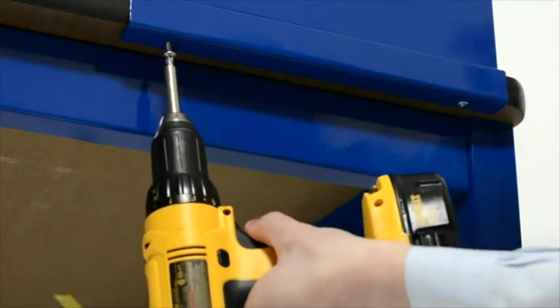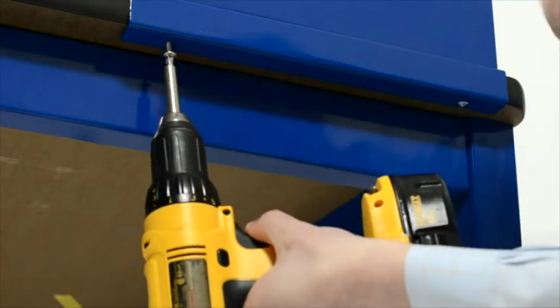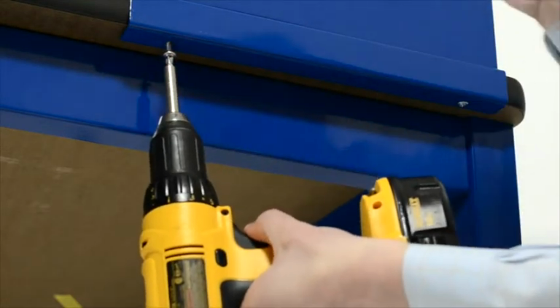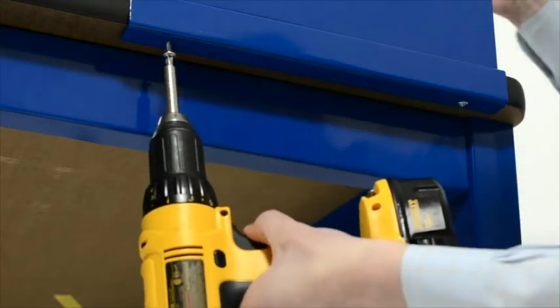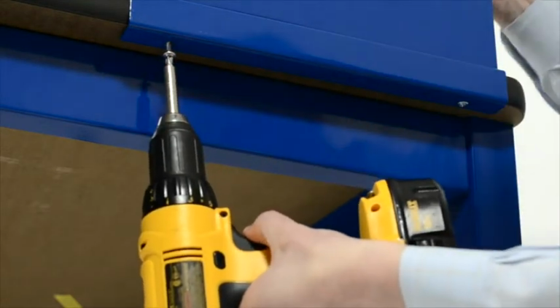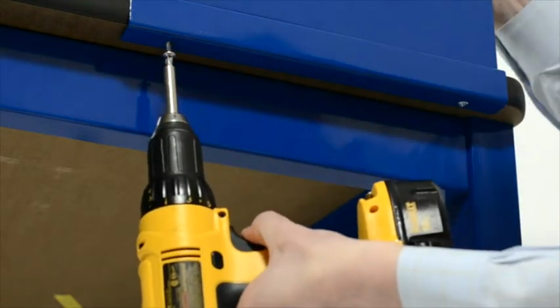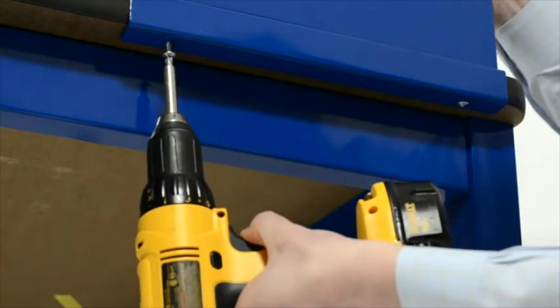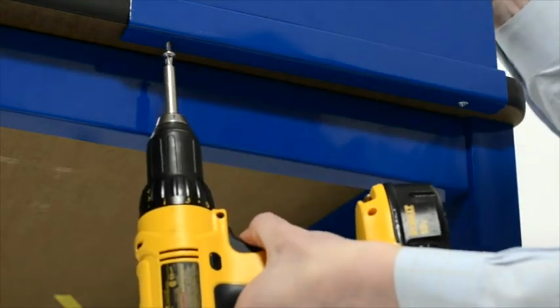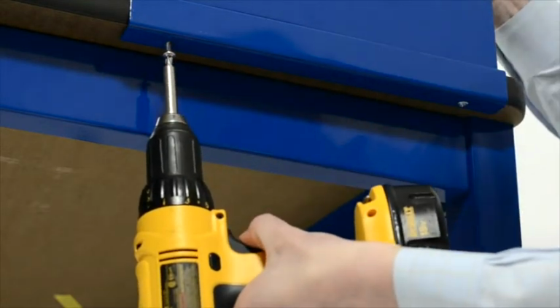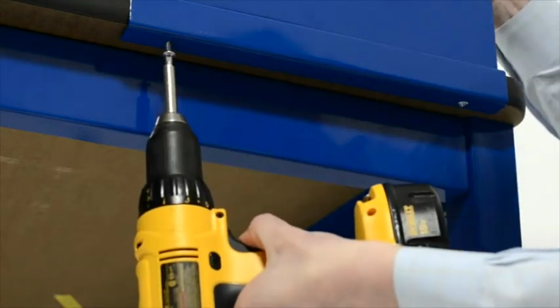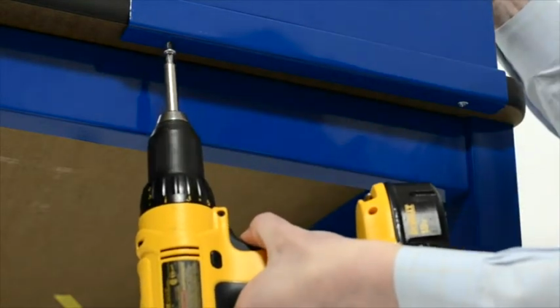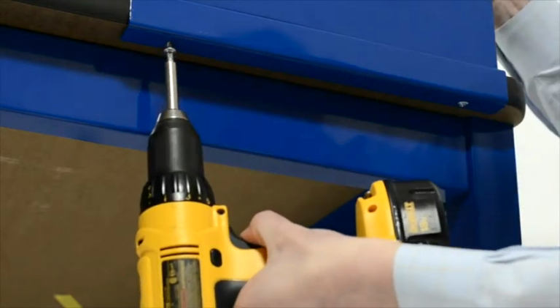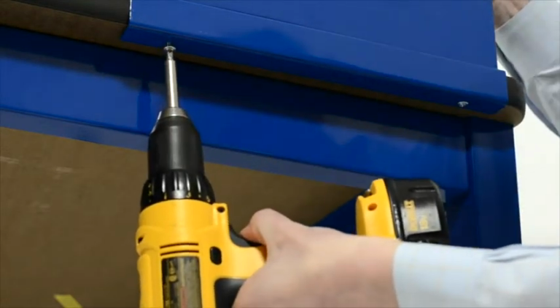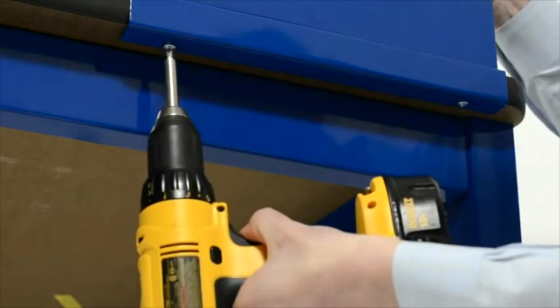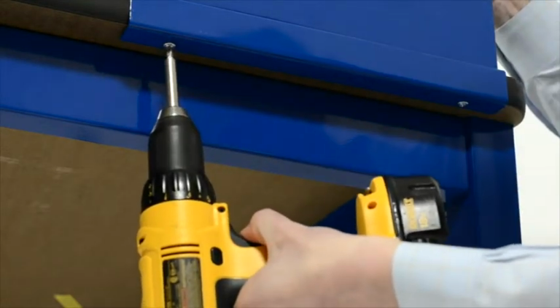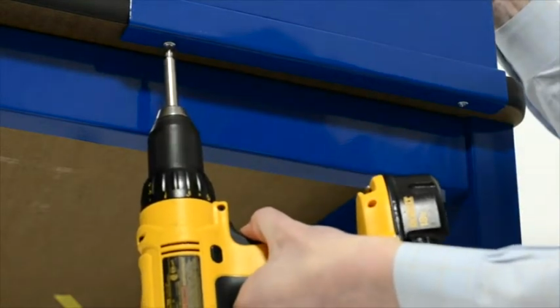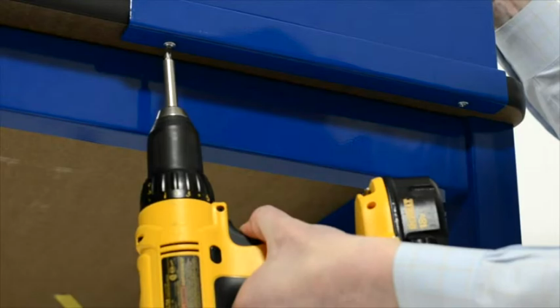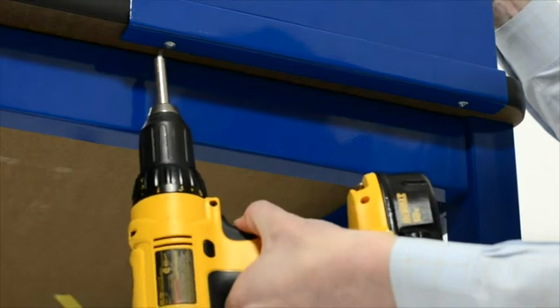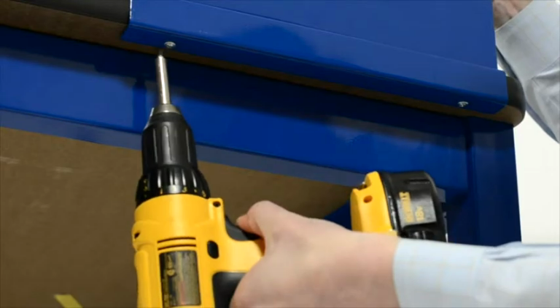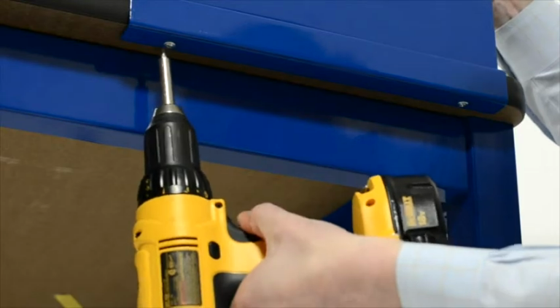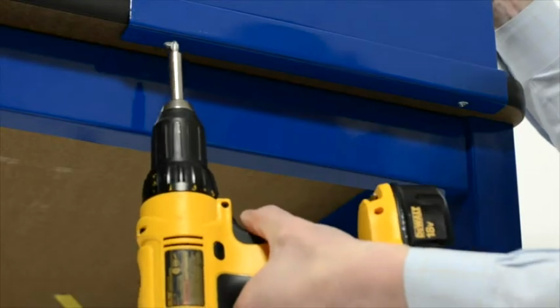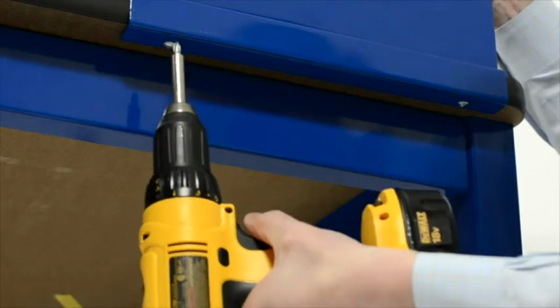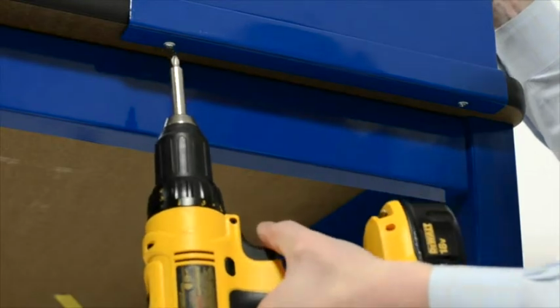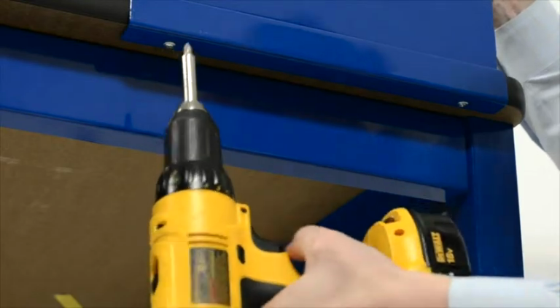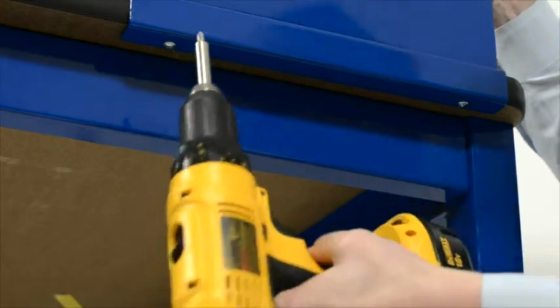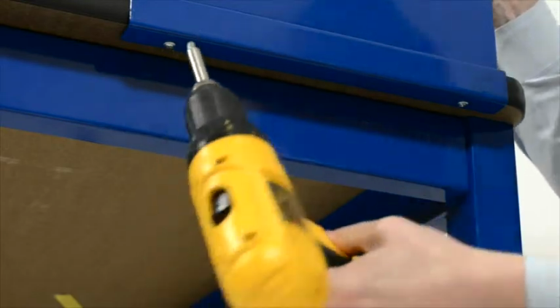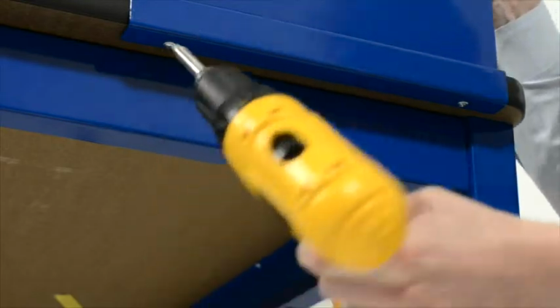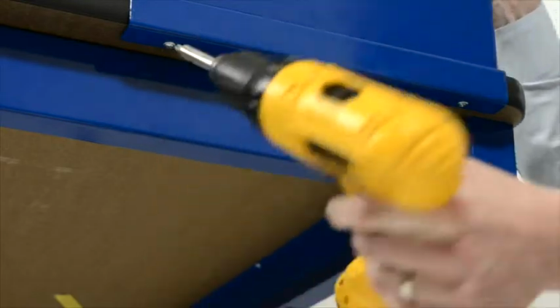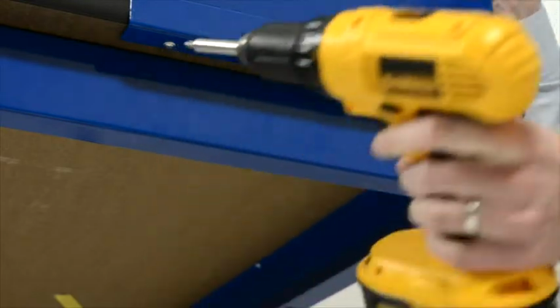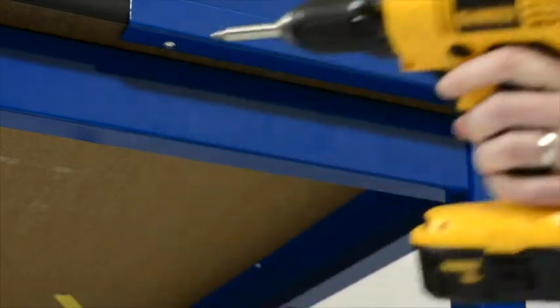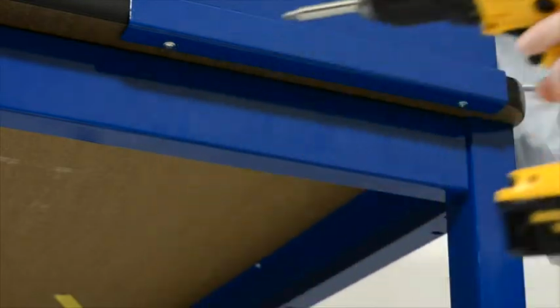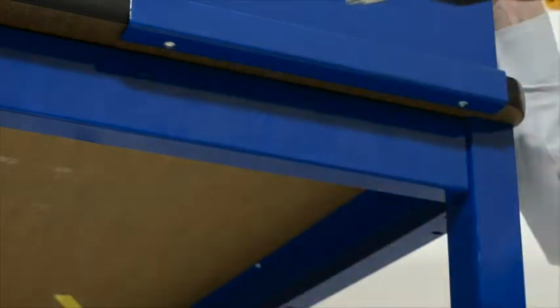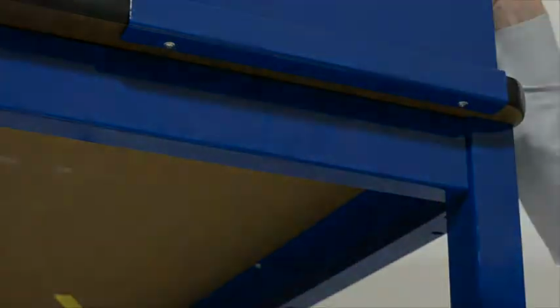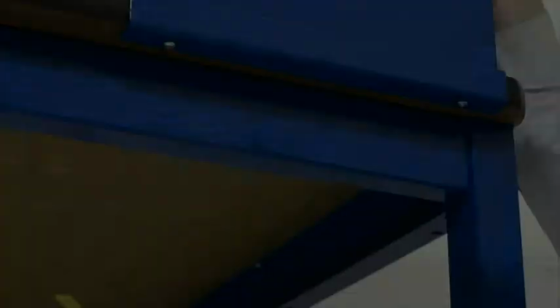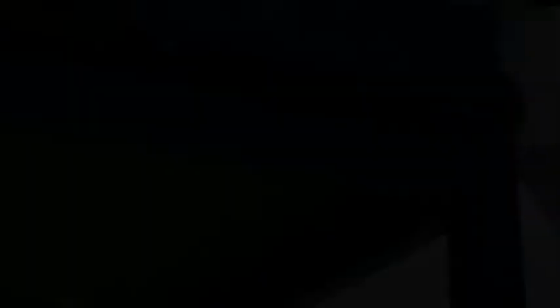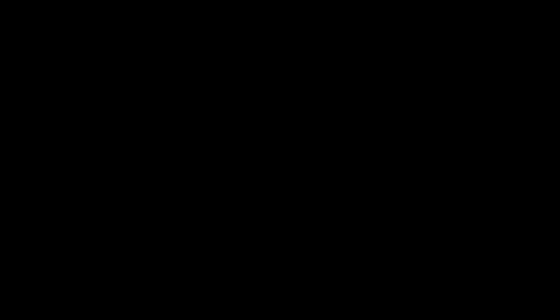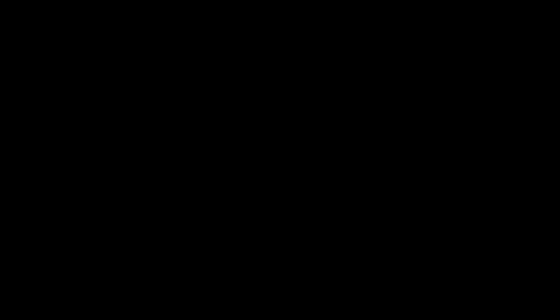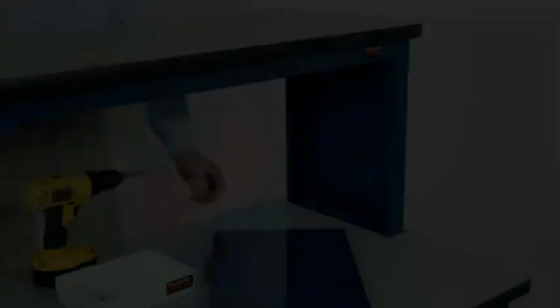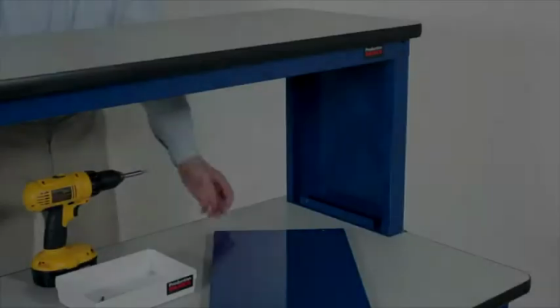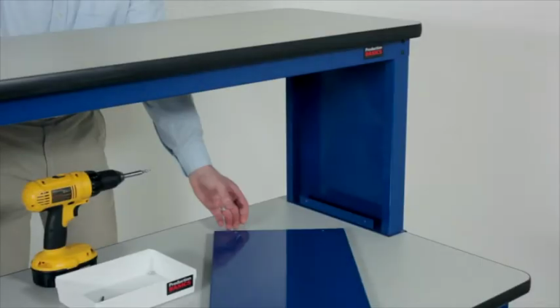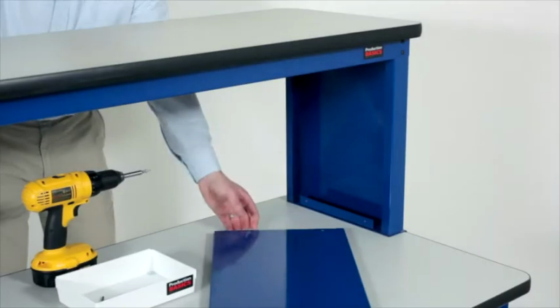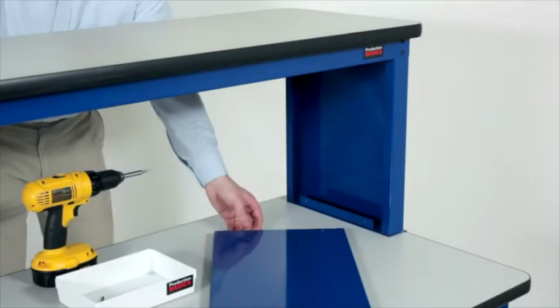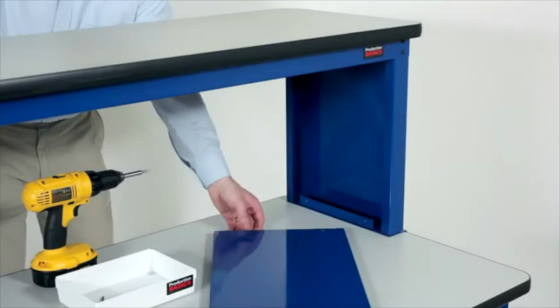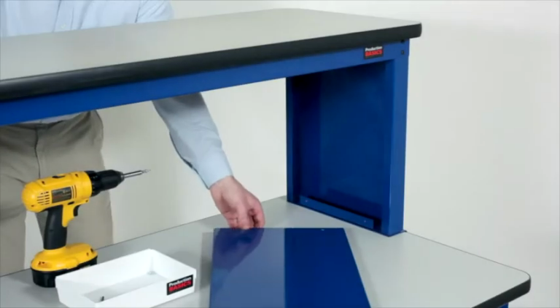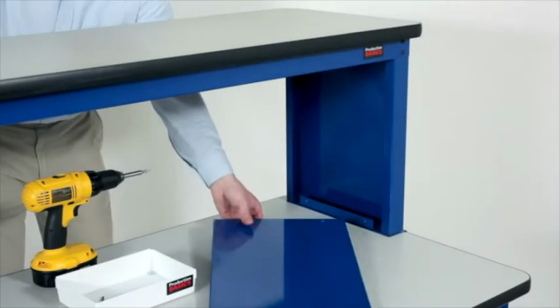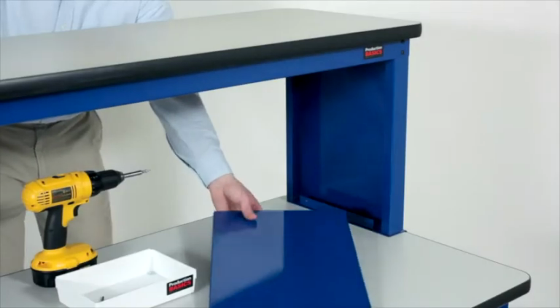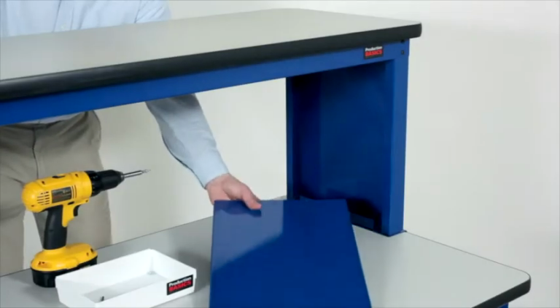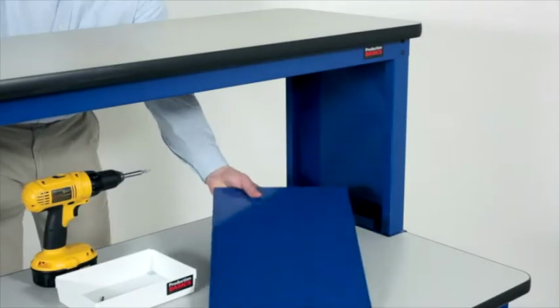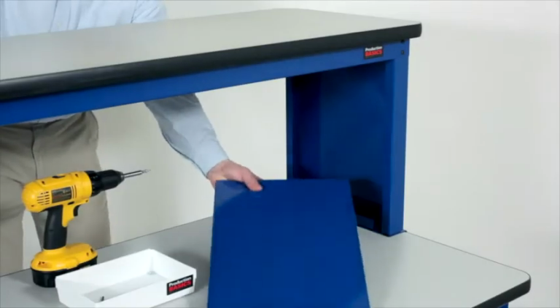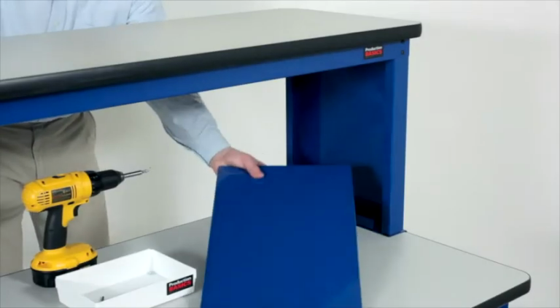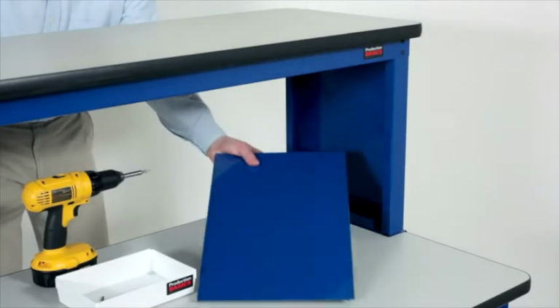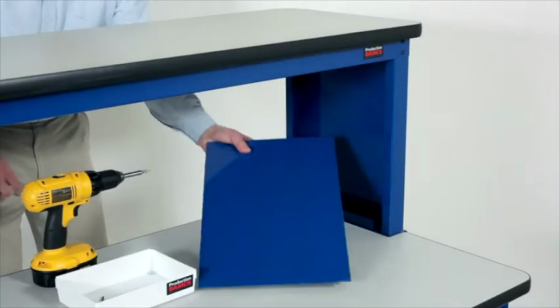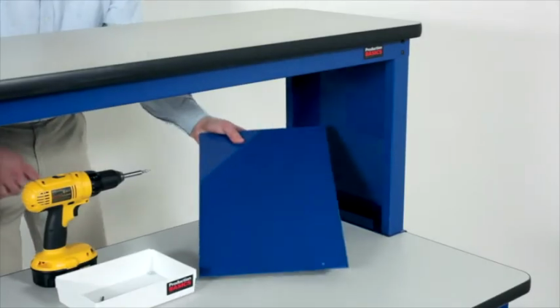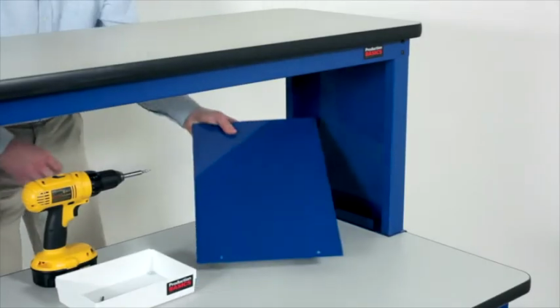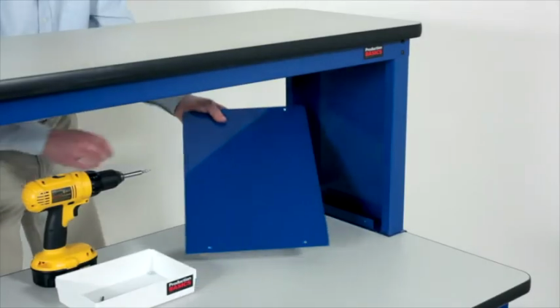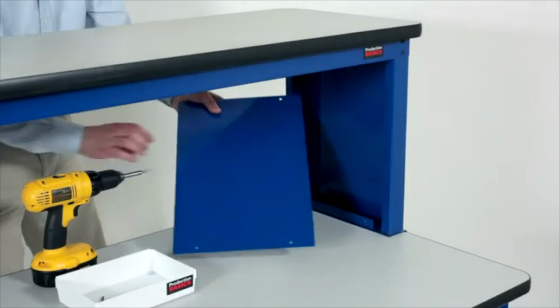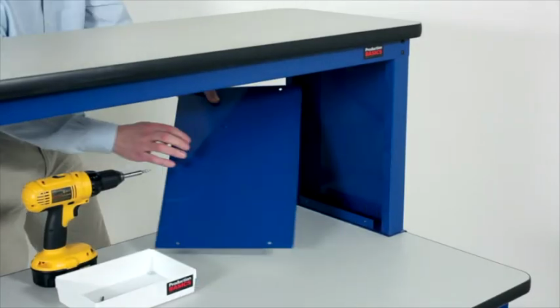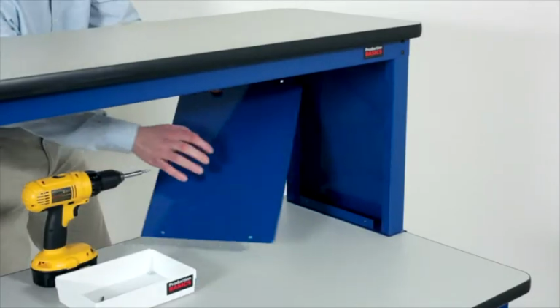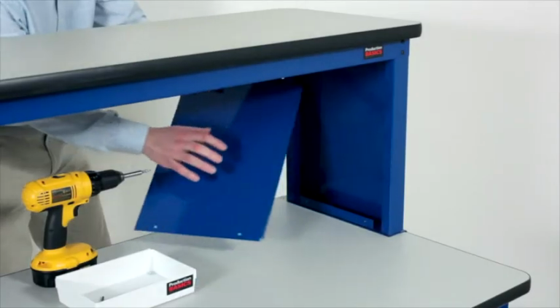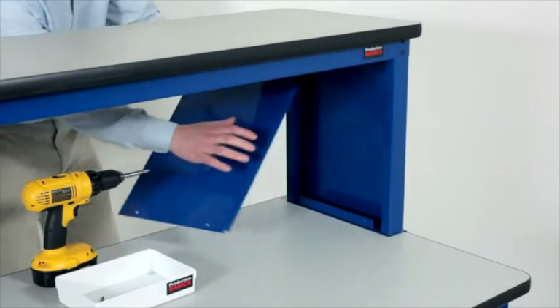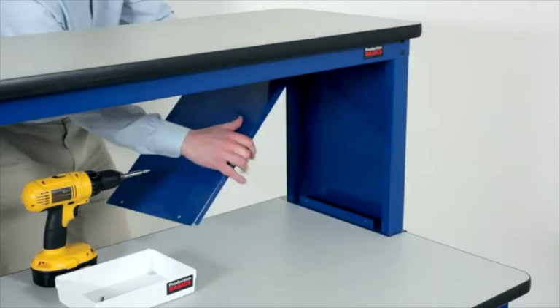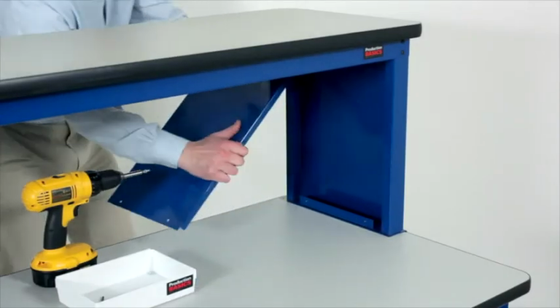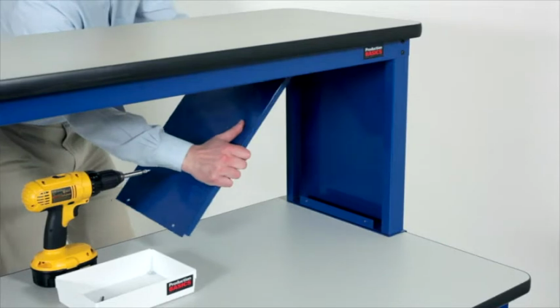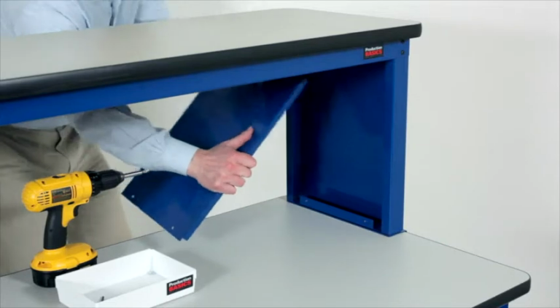You can also use the RTW riser shelf with any existing work table that has a work surface thickness of 1 and 1/4 inches.